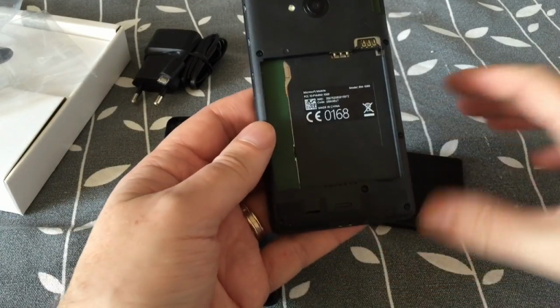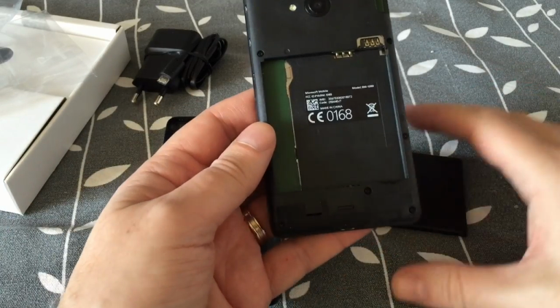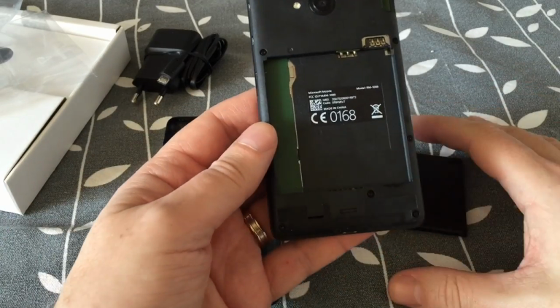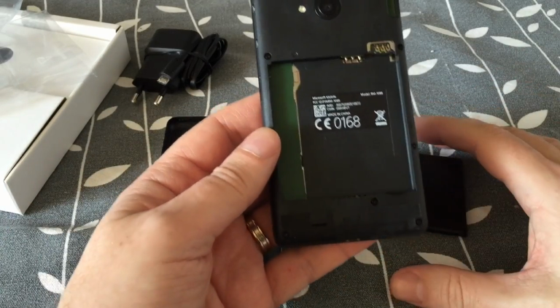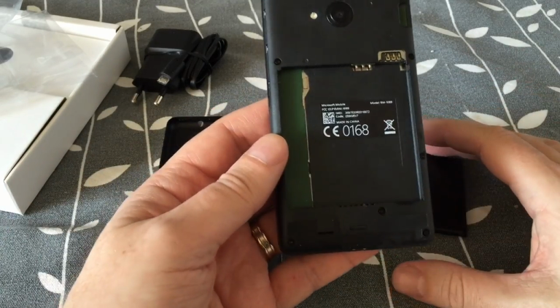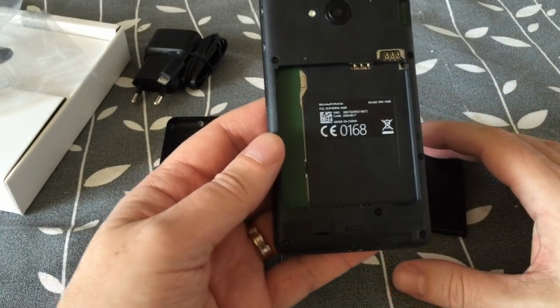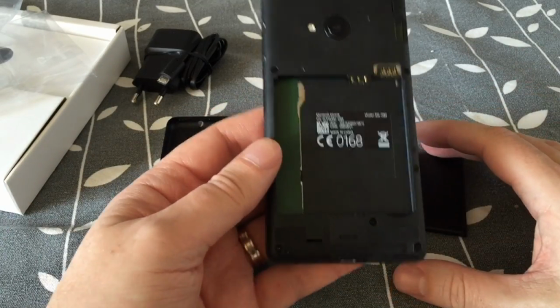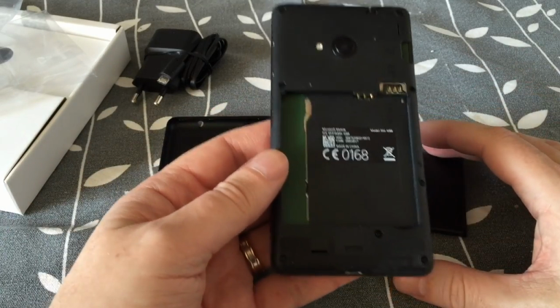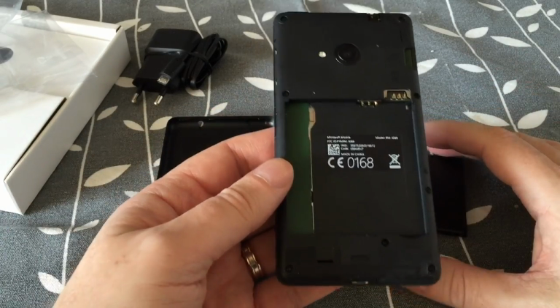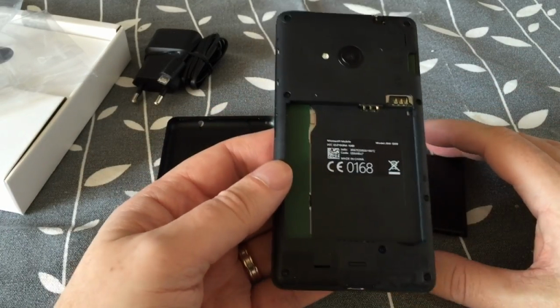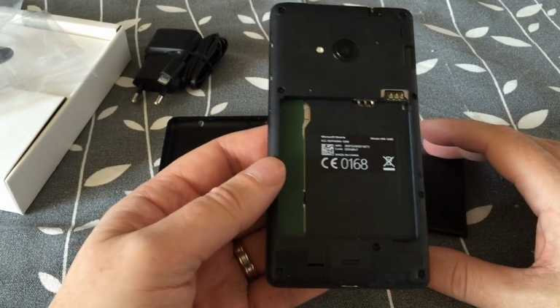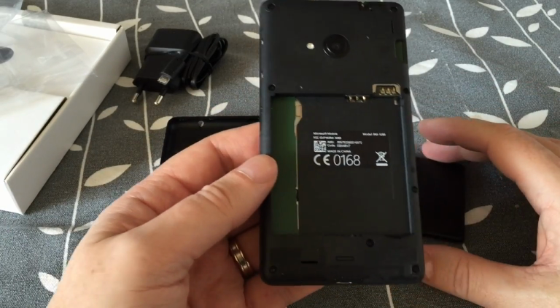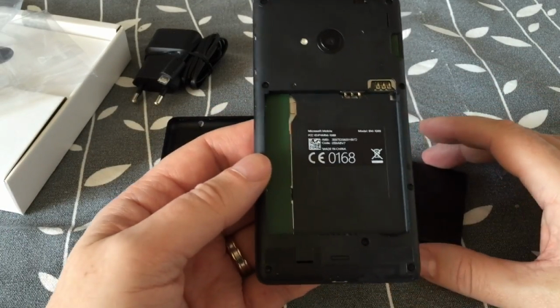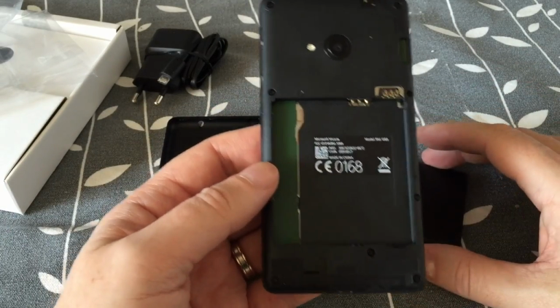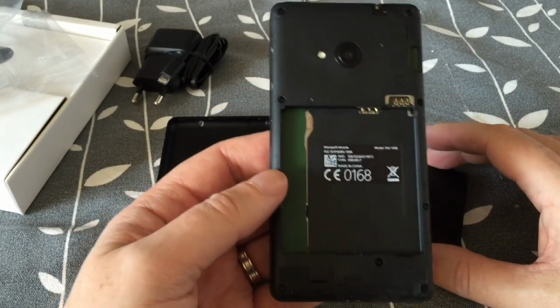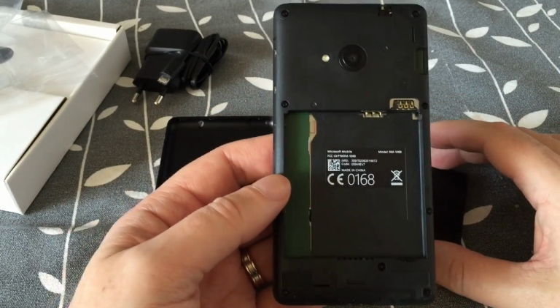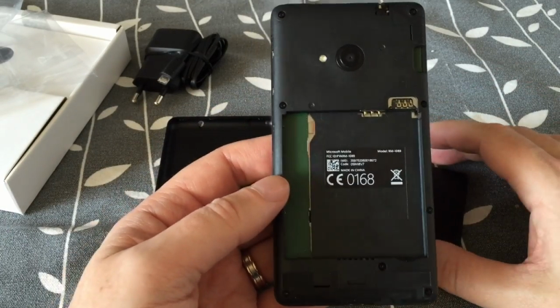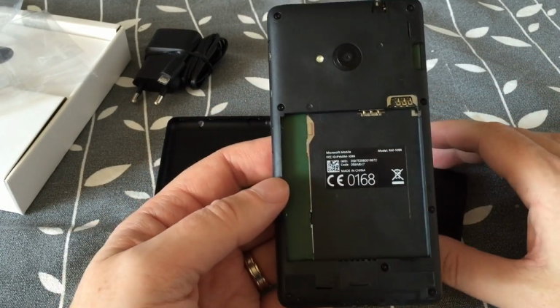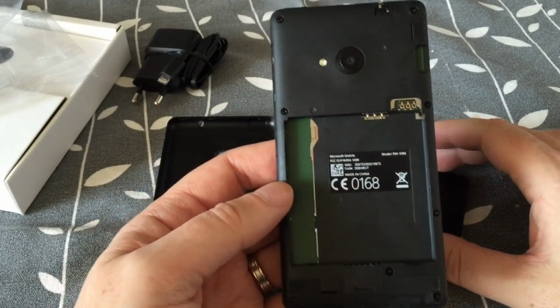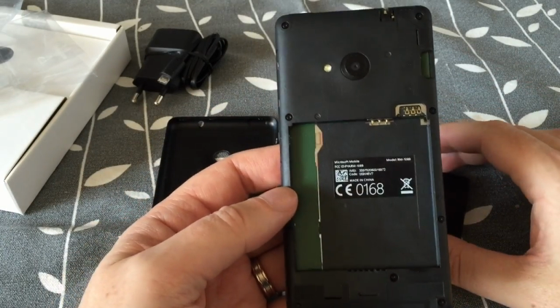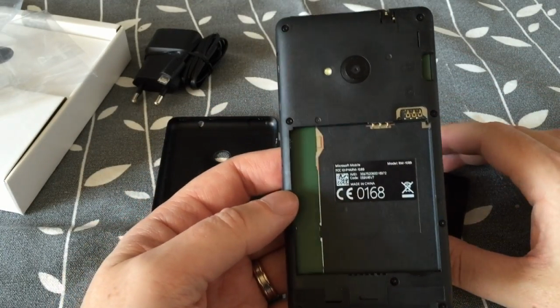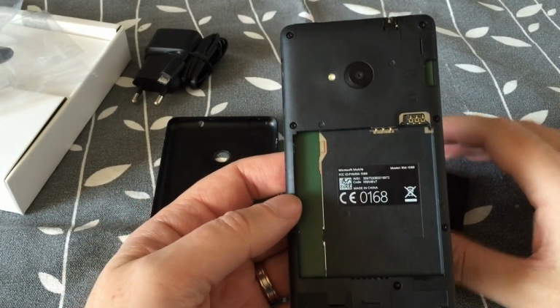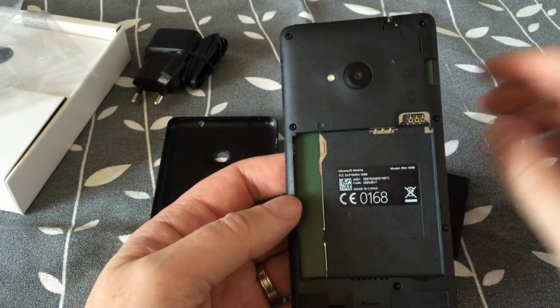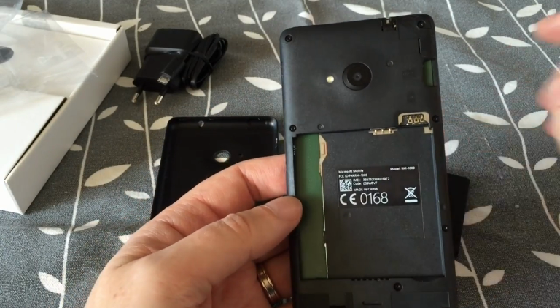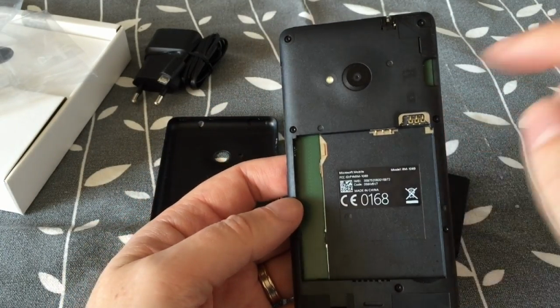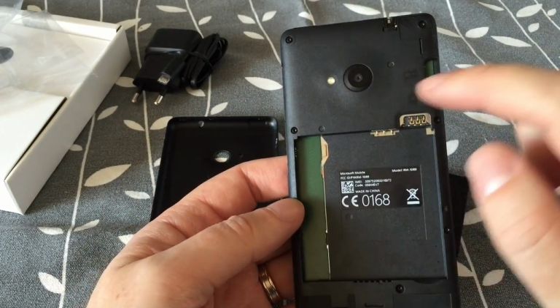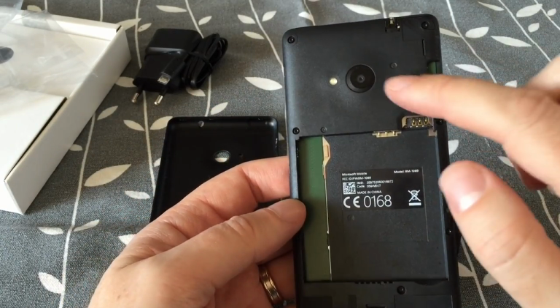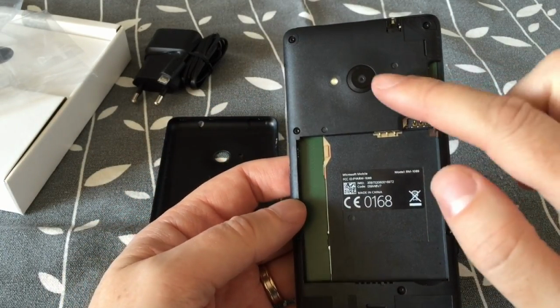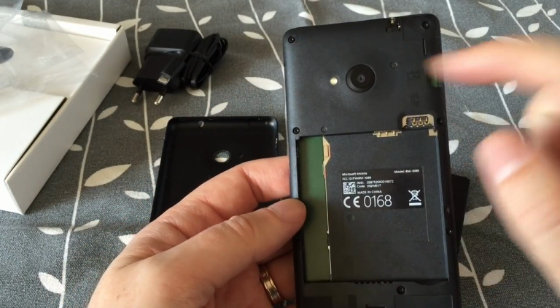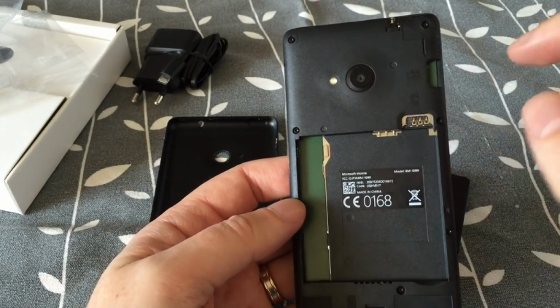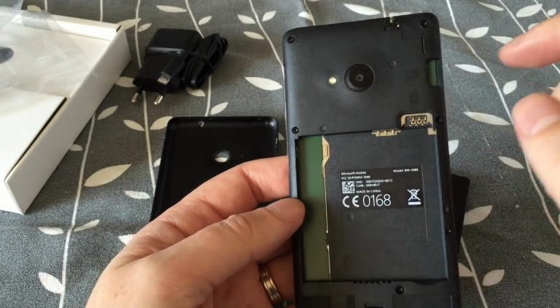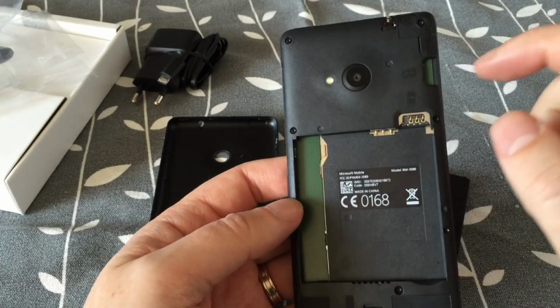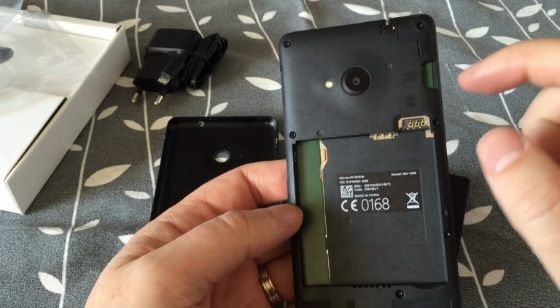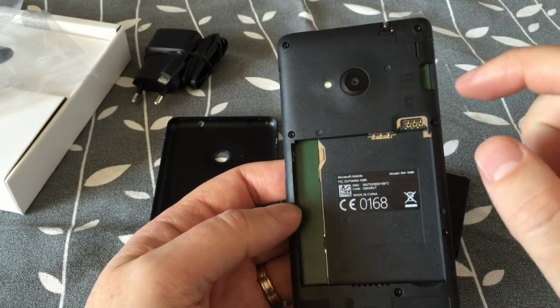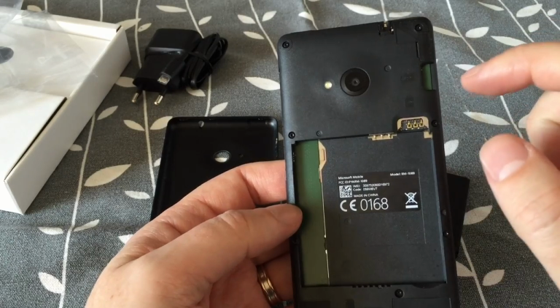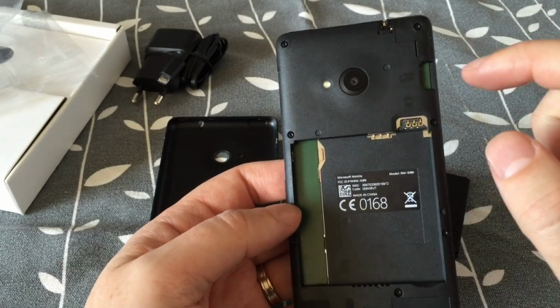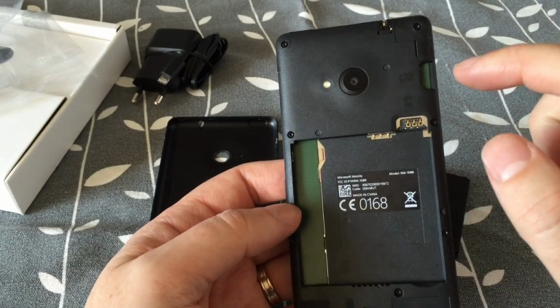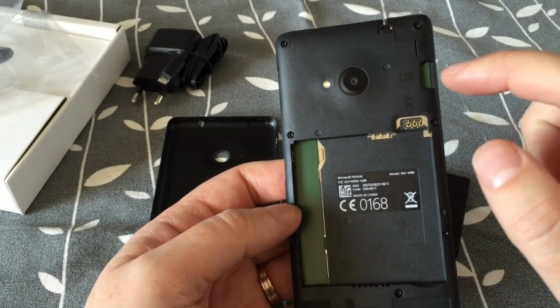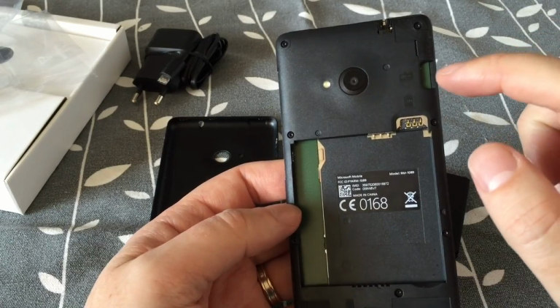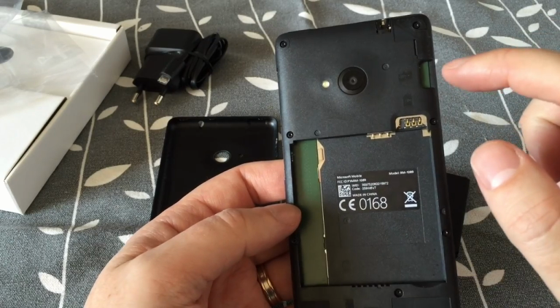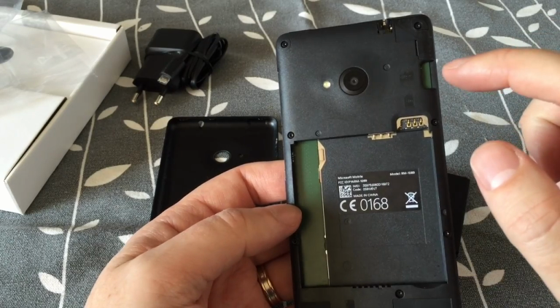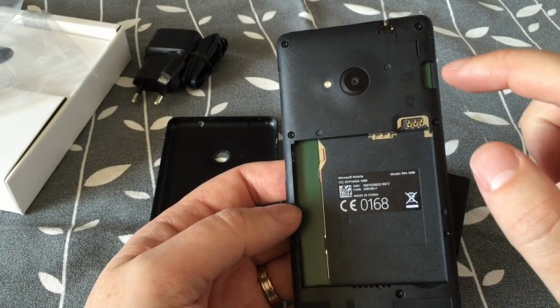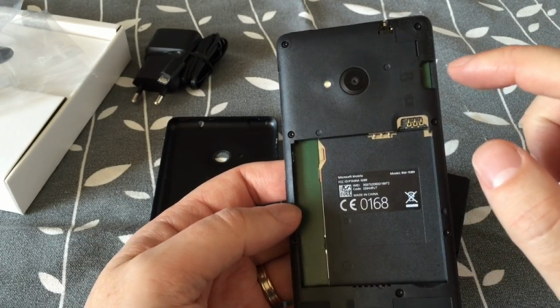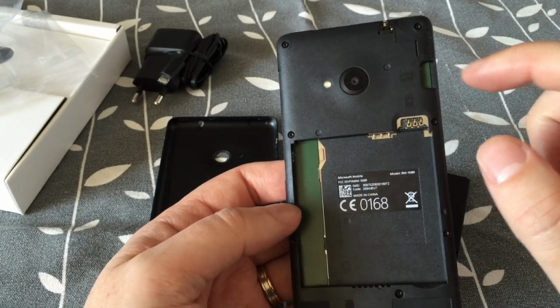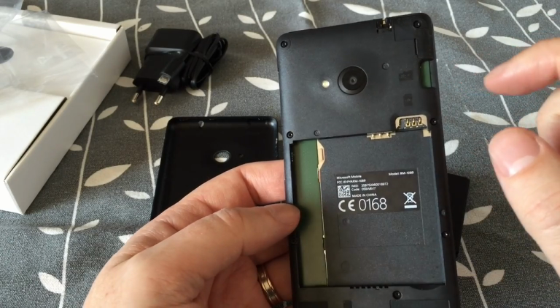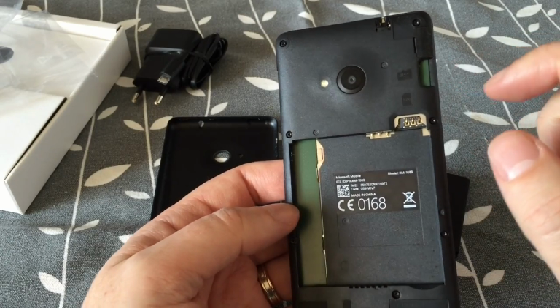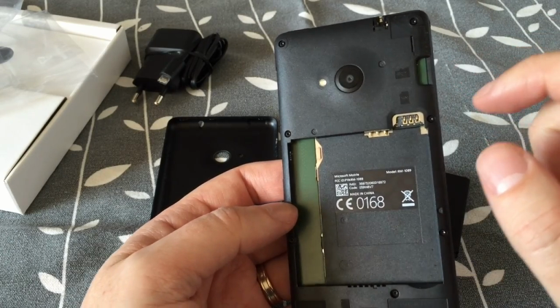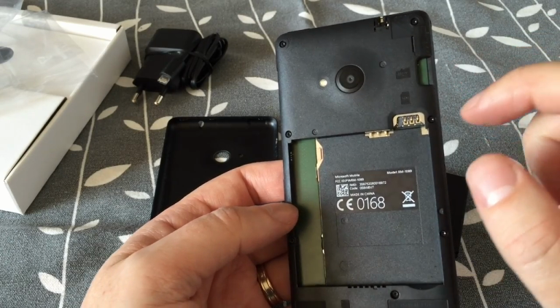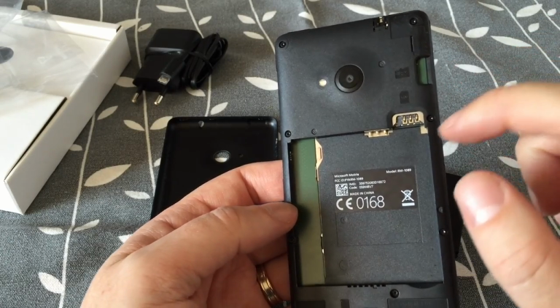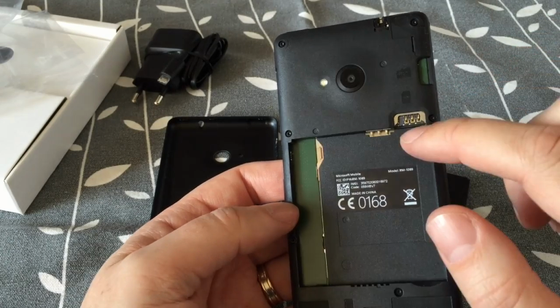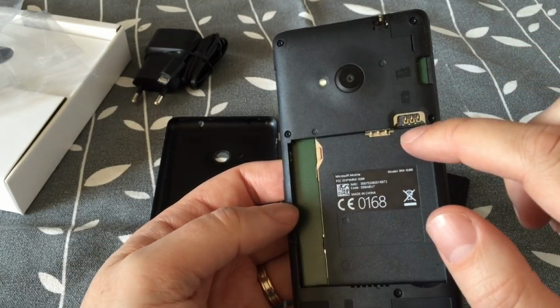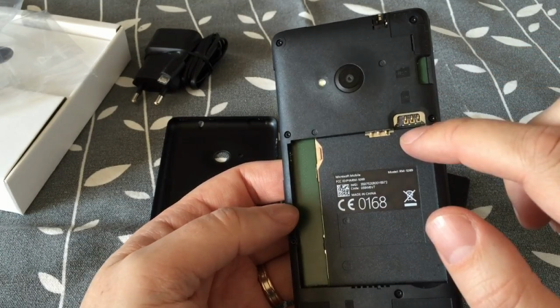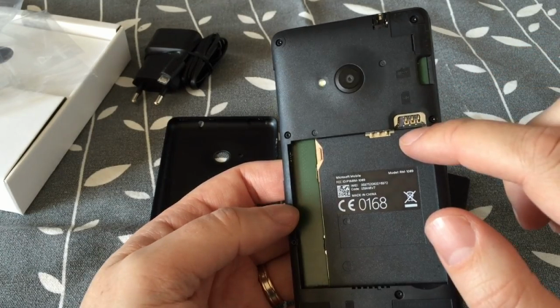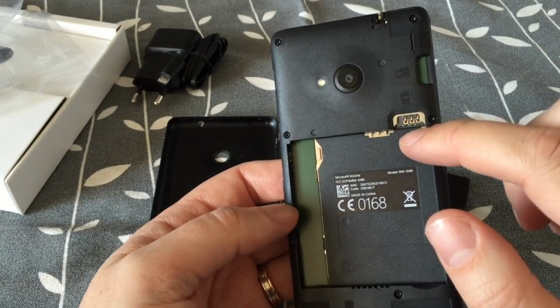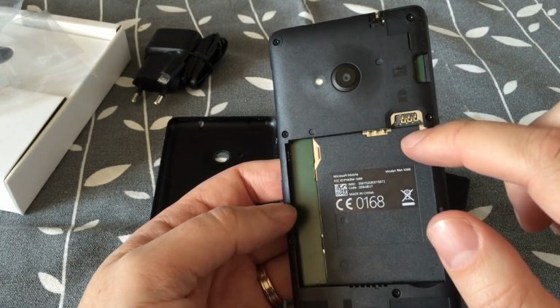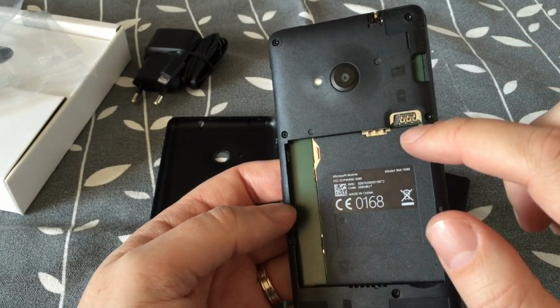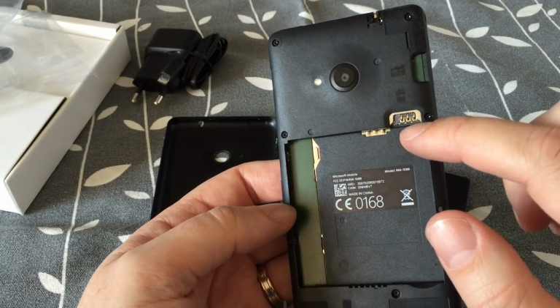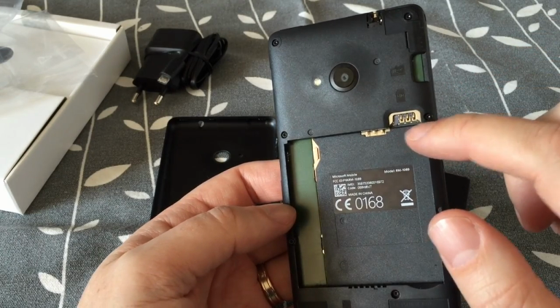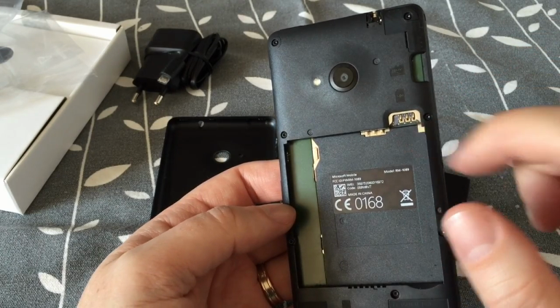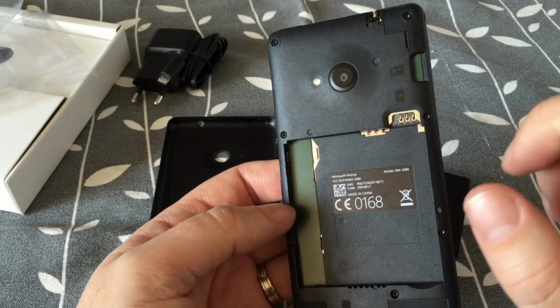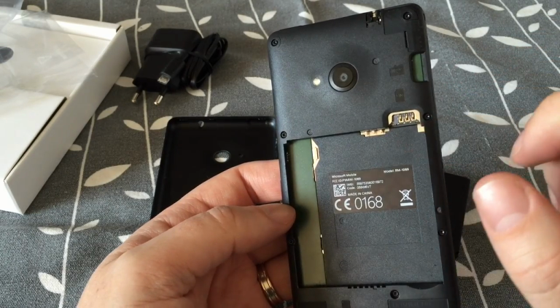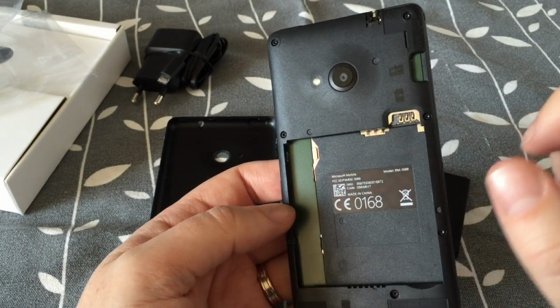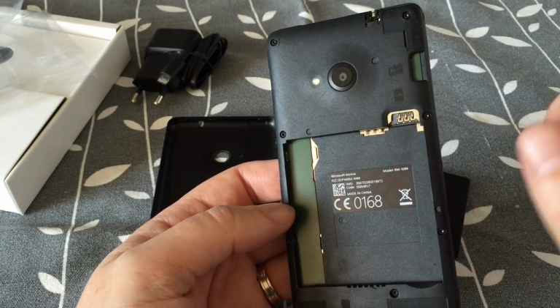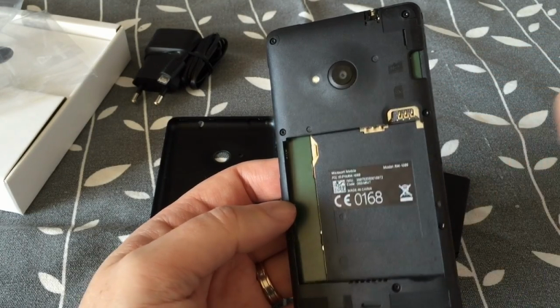And let's put the battery in. So you can see the camera, the SIM card slot, and the memory card slot.